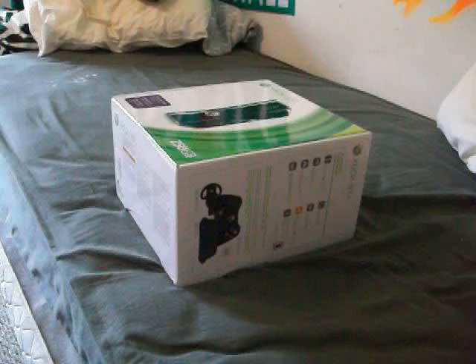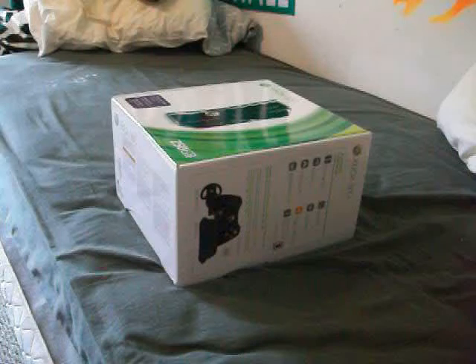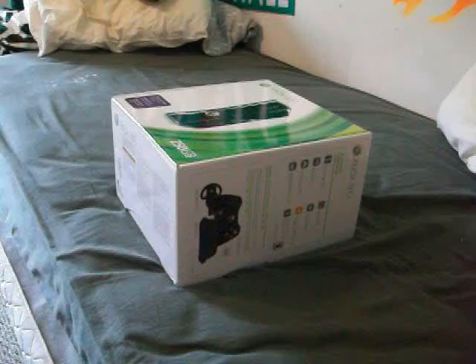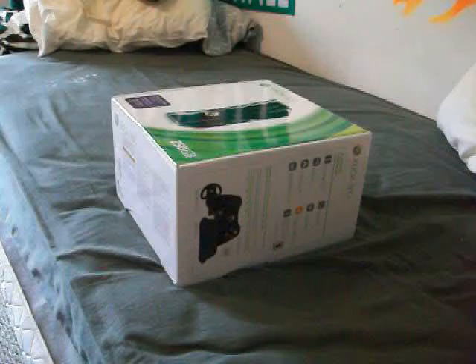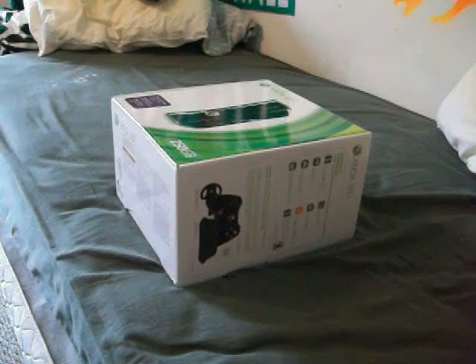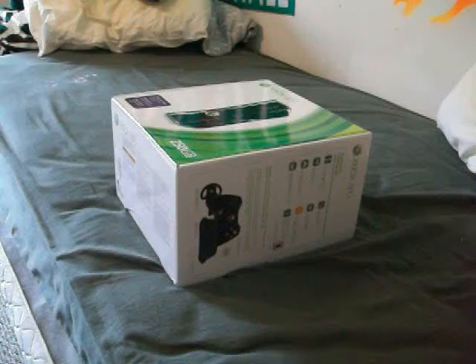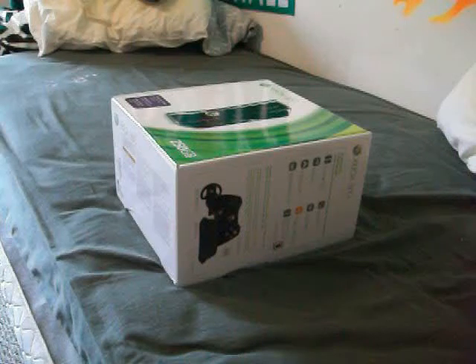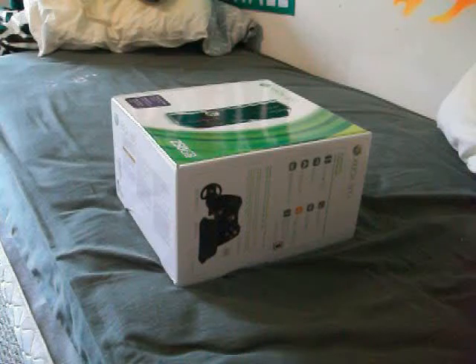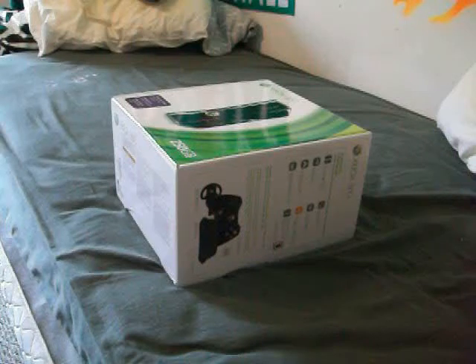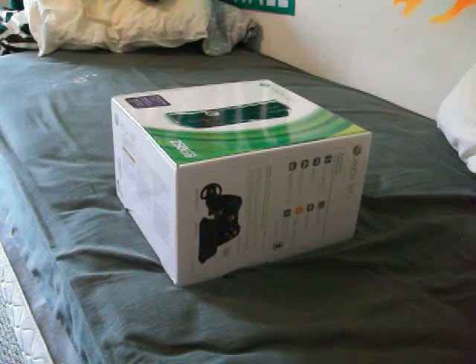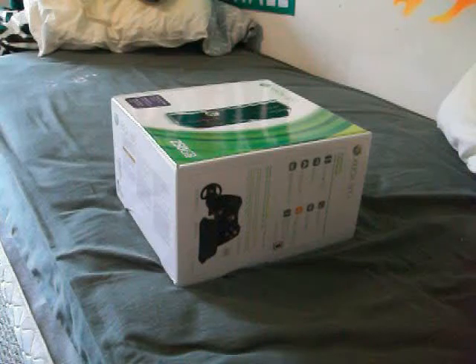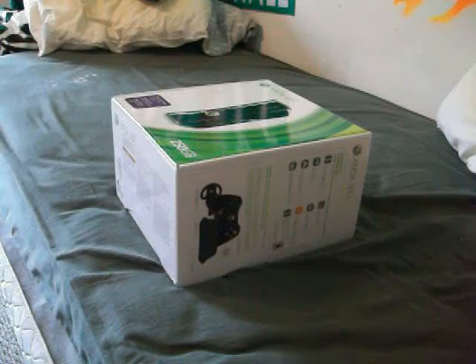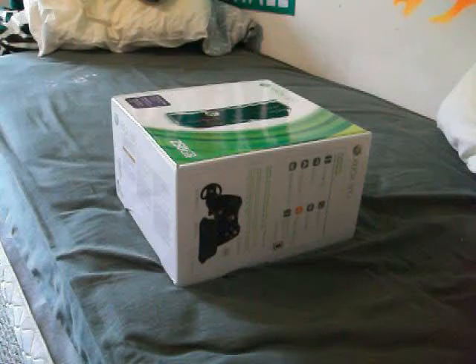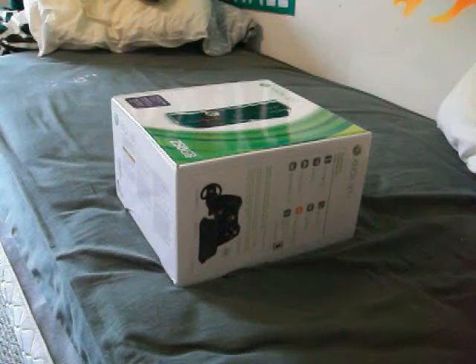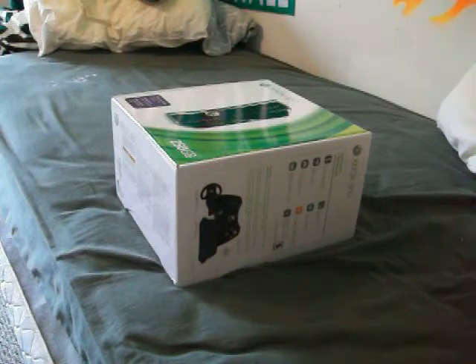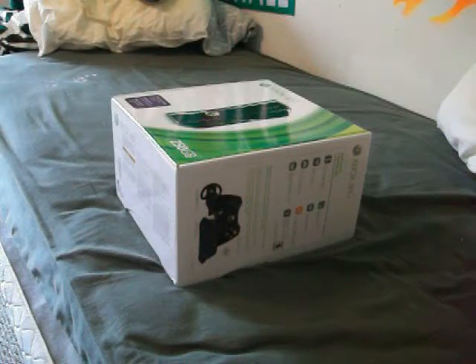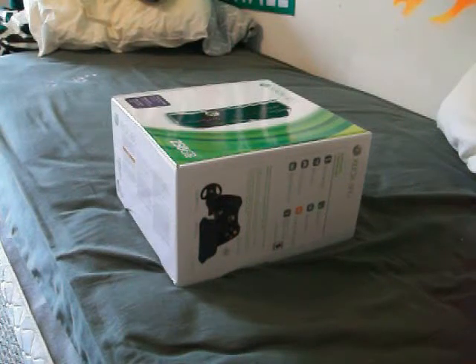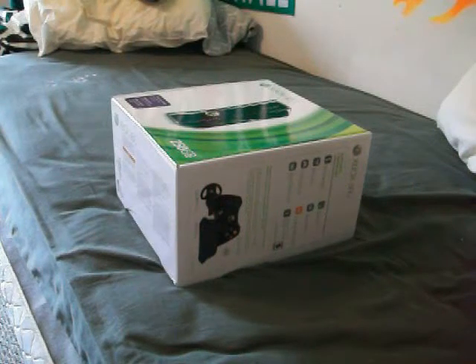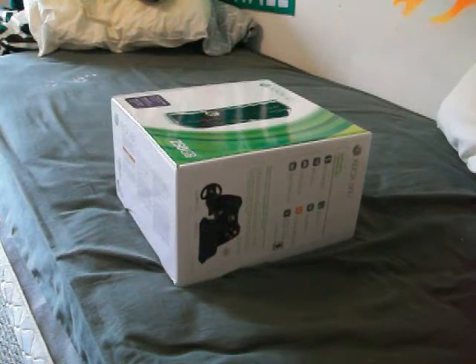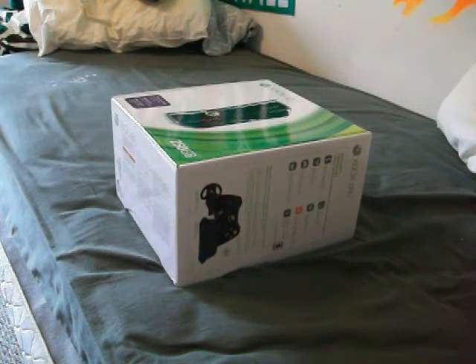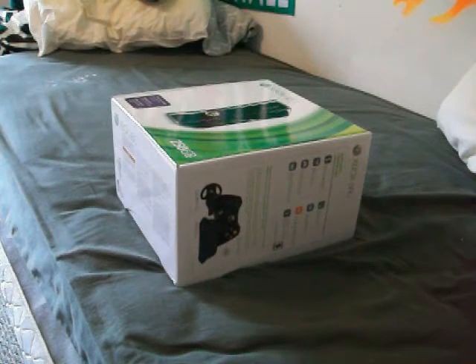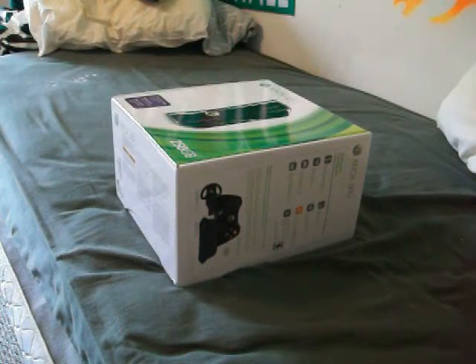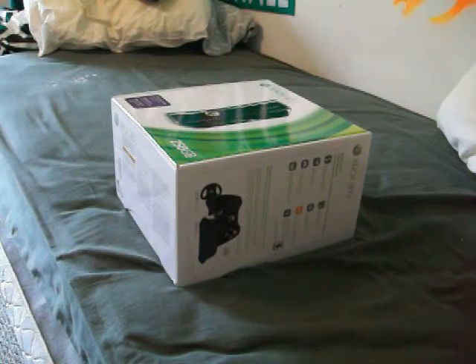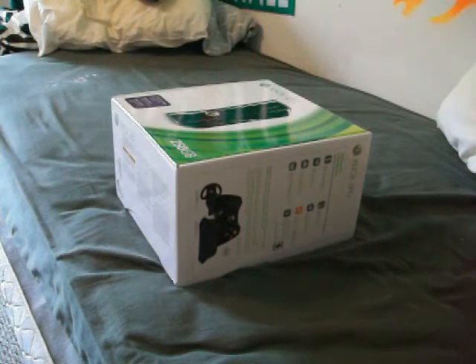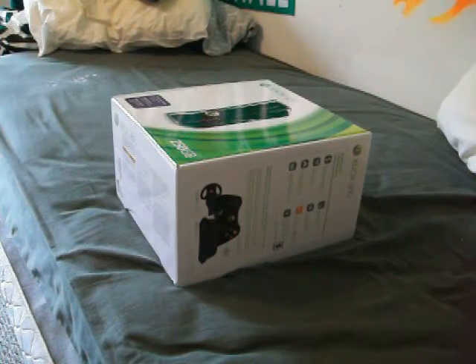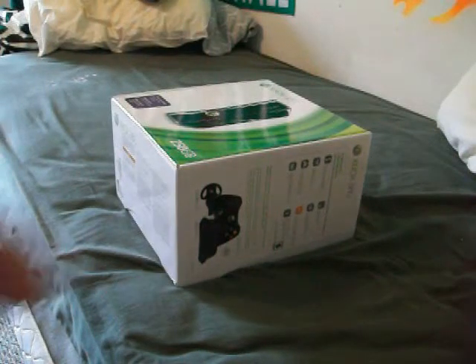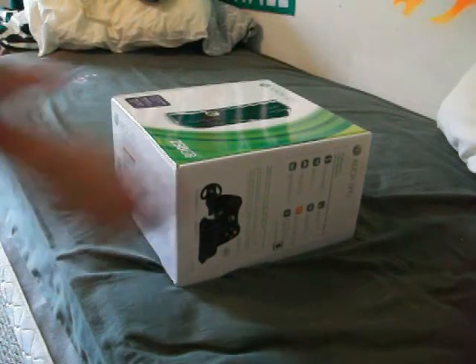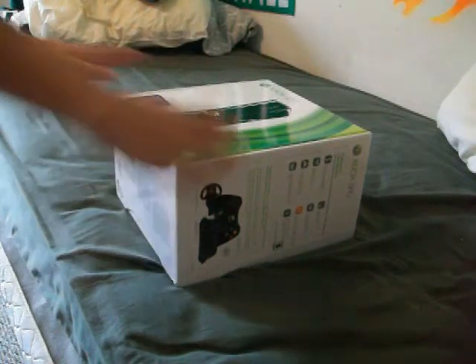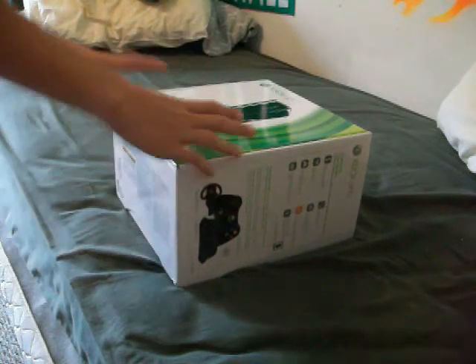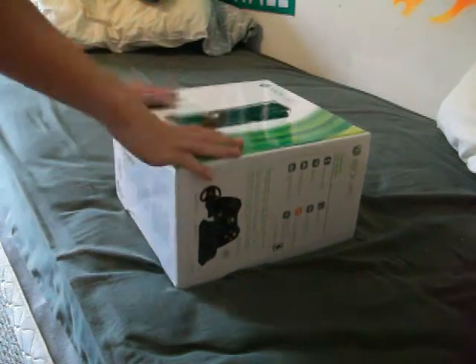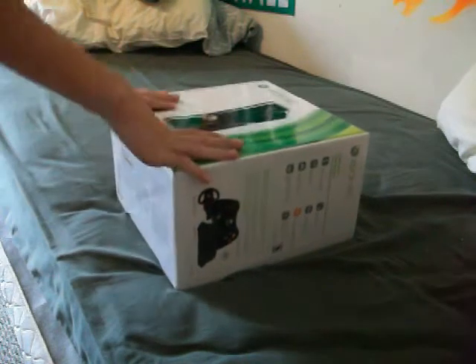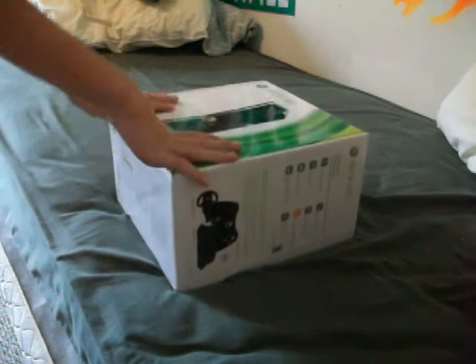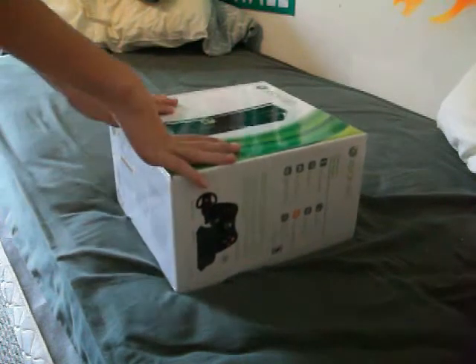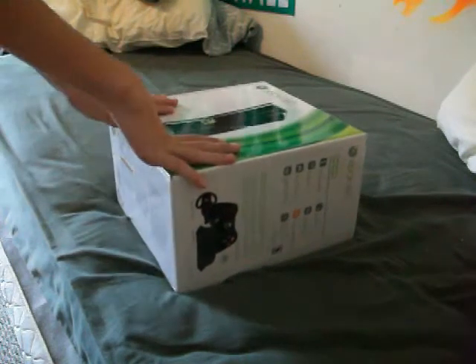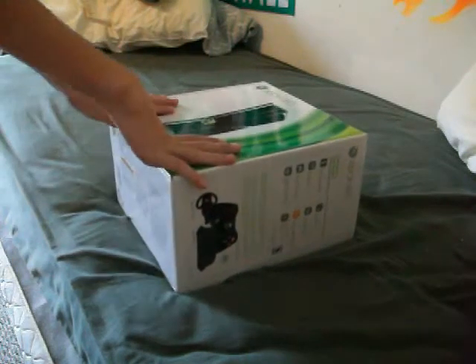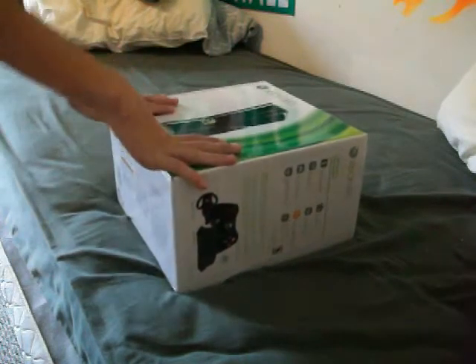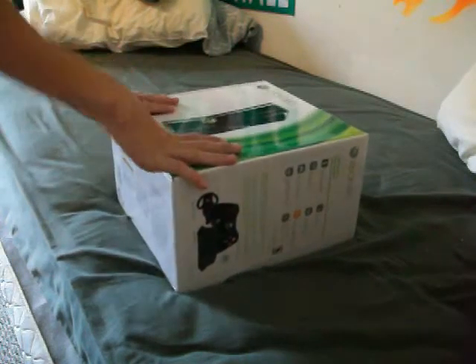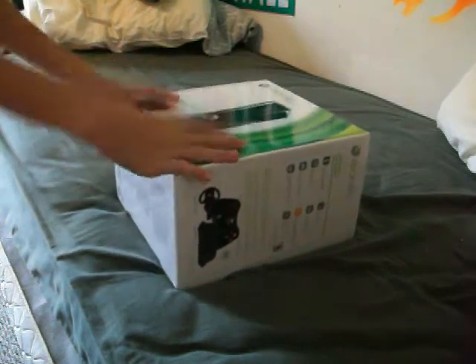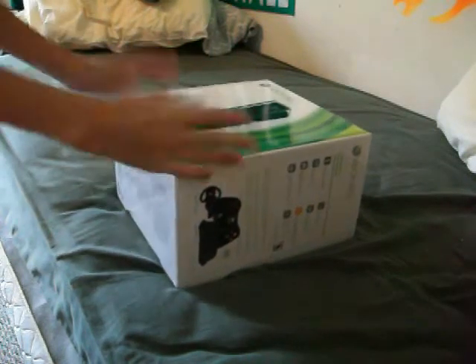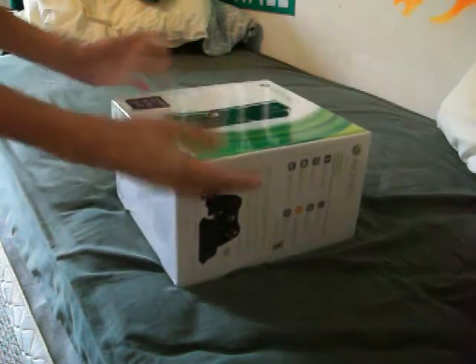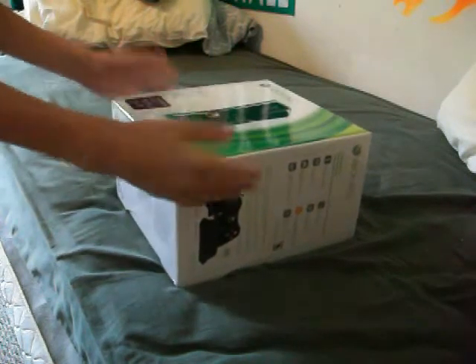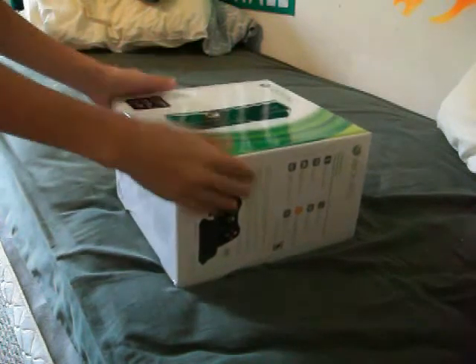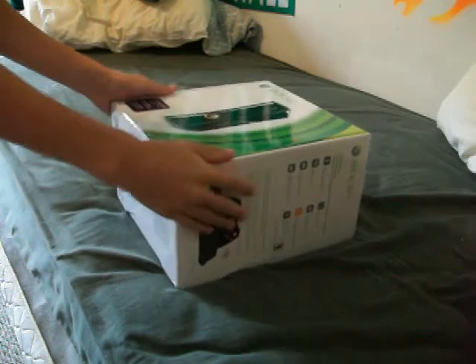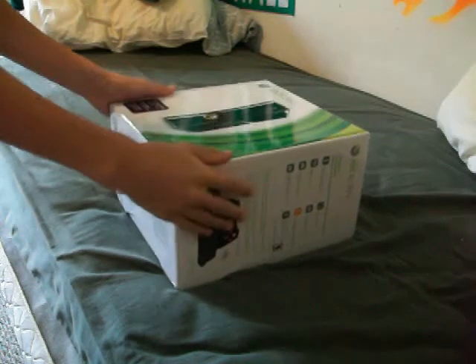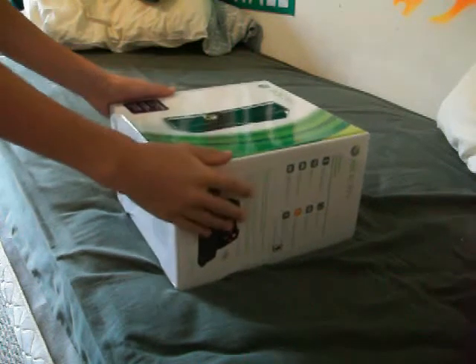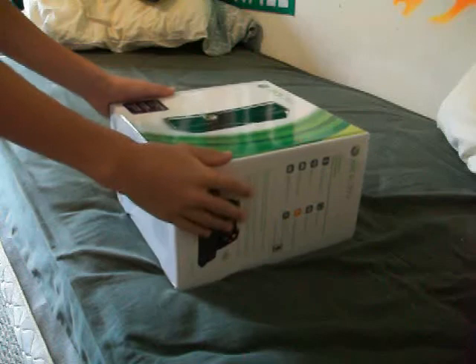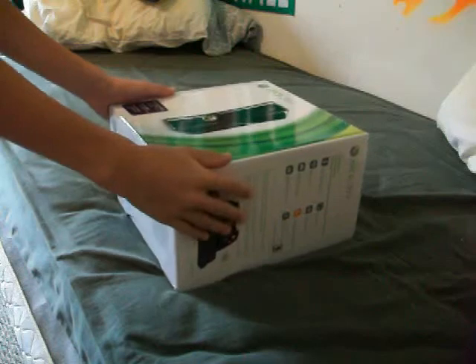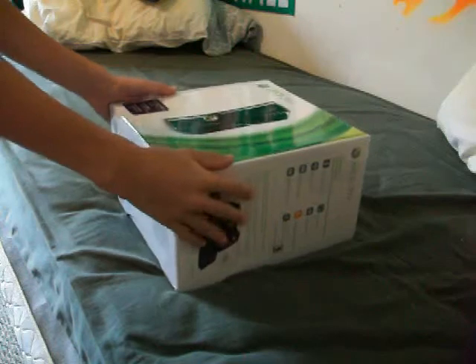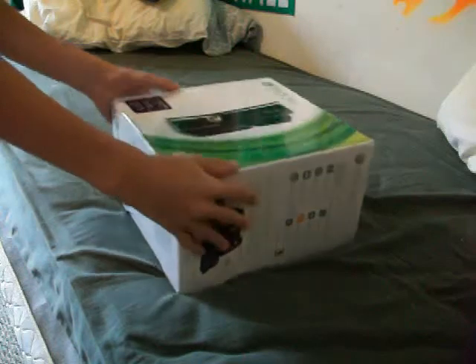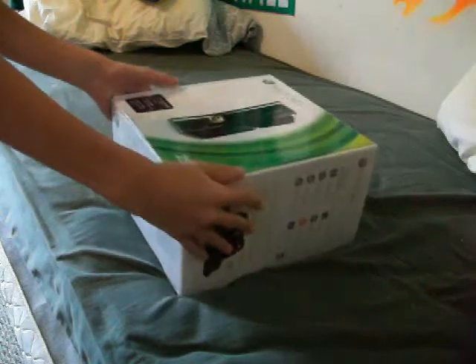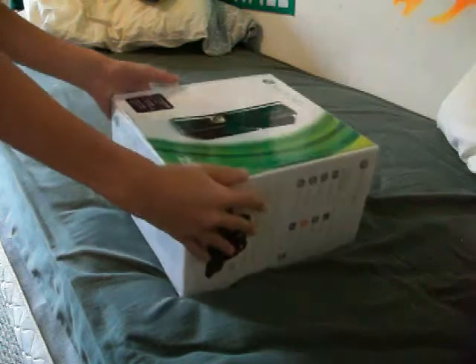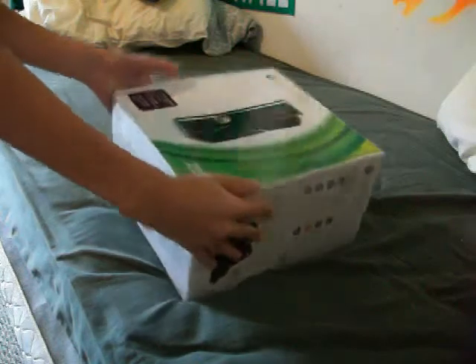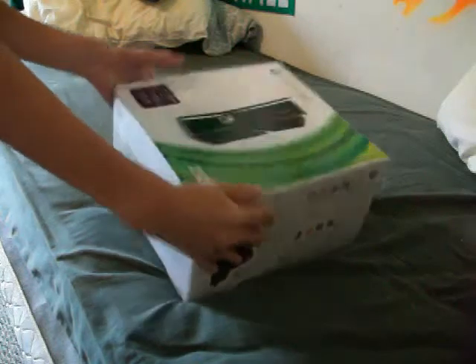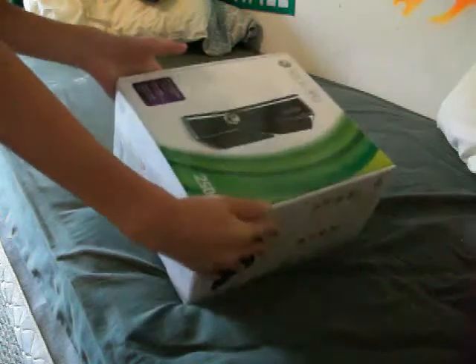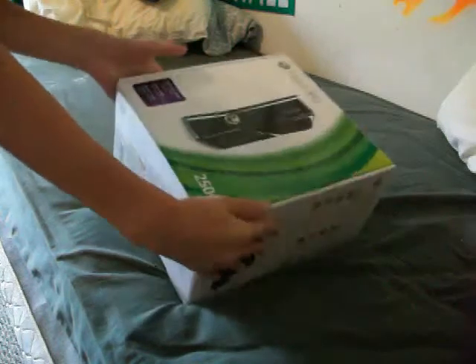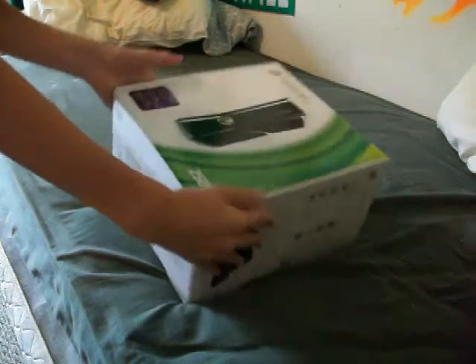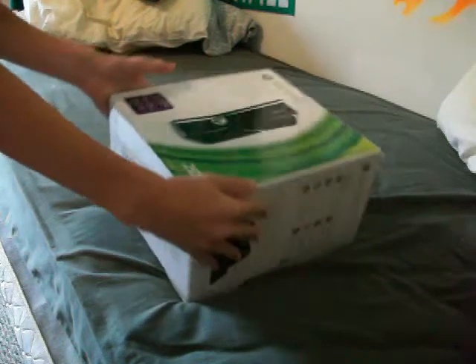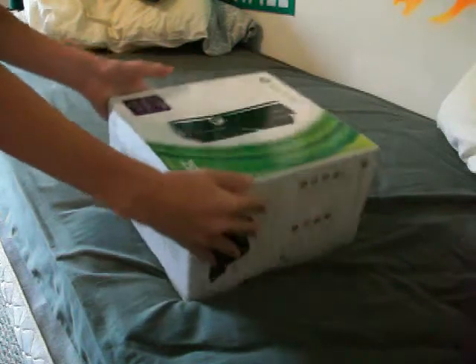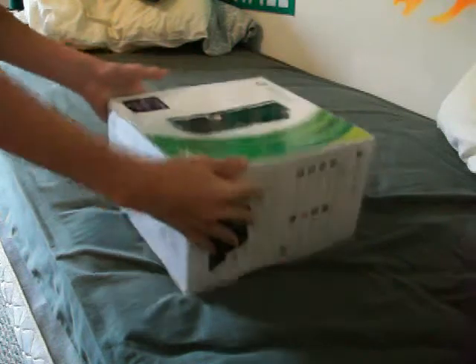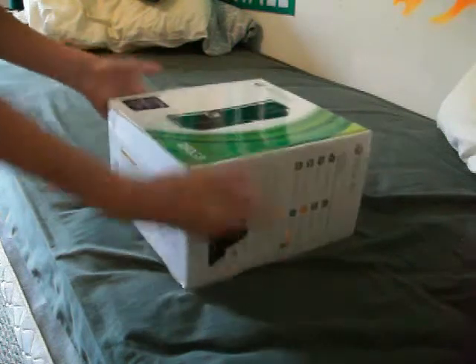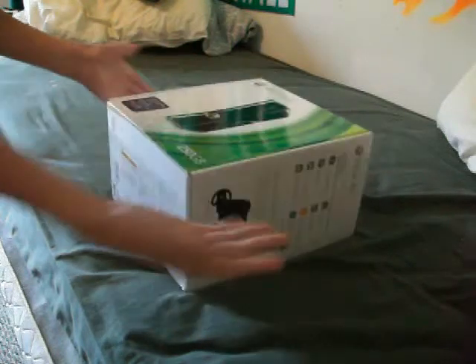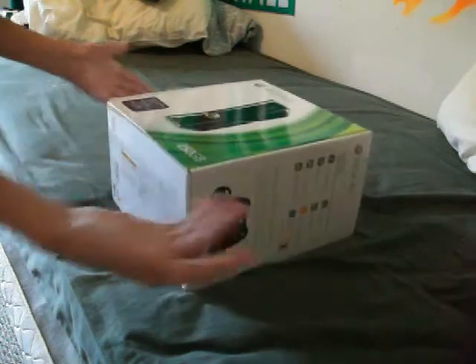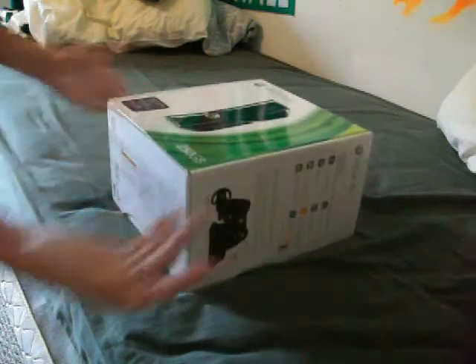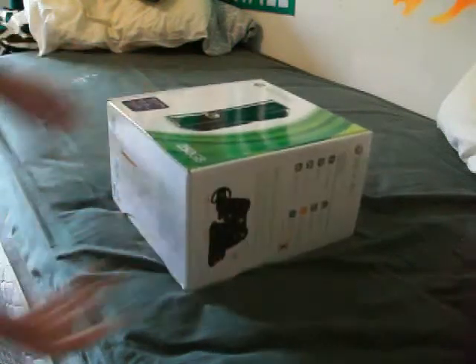Alright guys, today I'm going to be unboxing and reviewing the new Xbox 360 250GB.